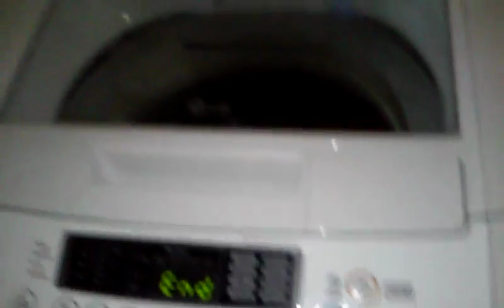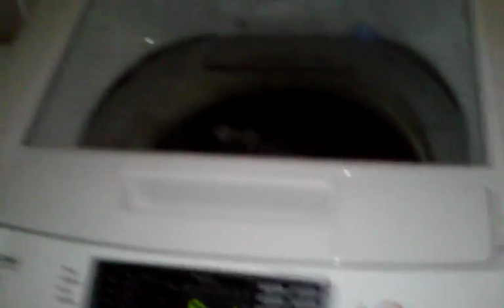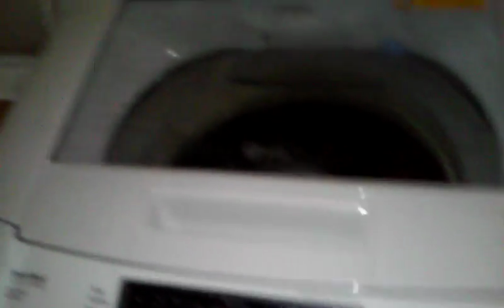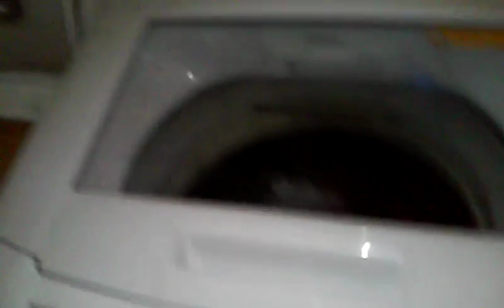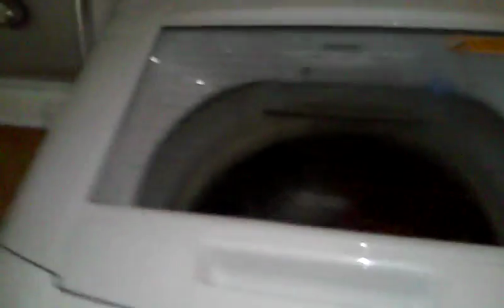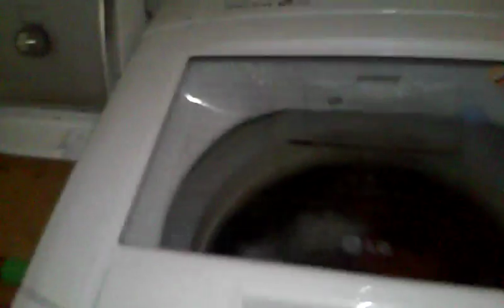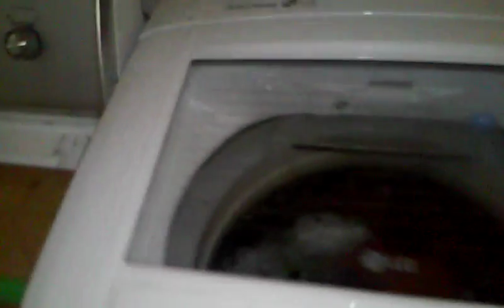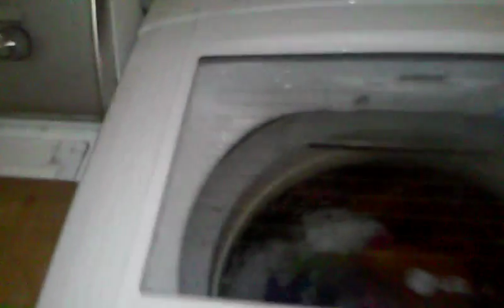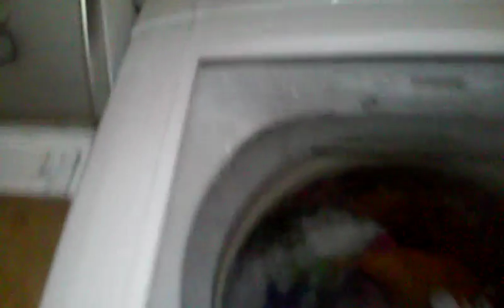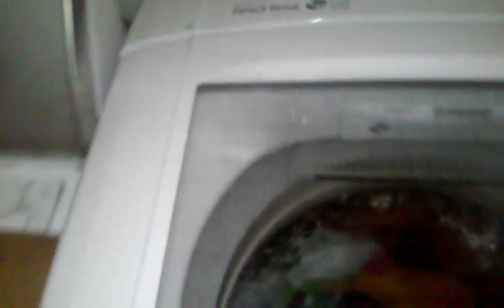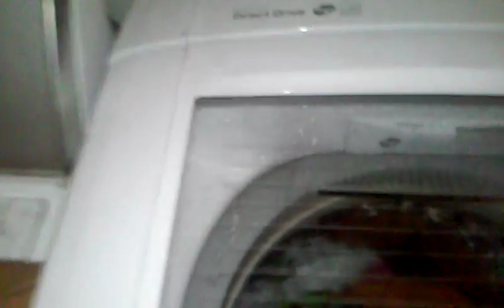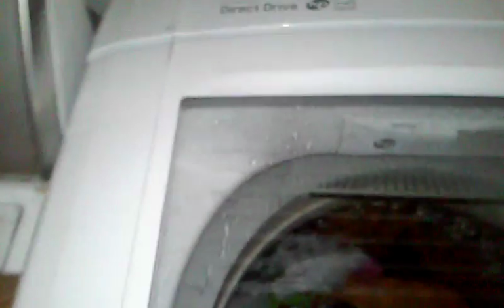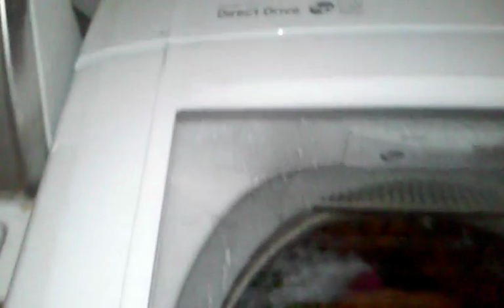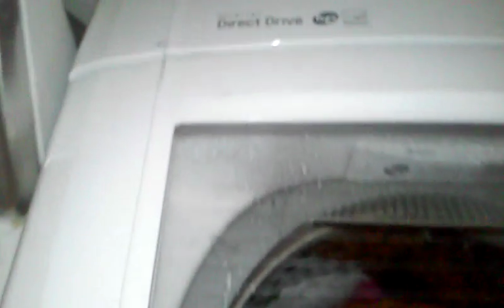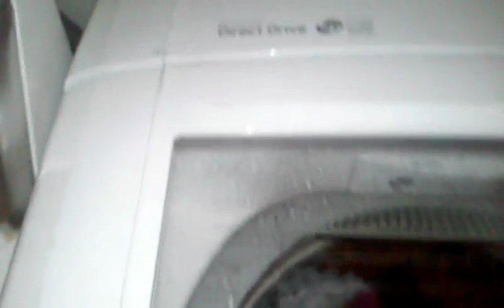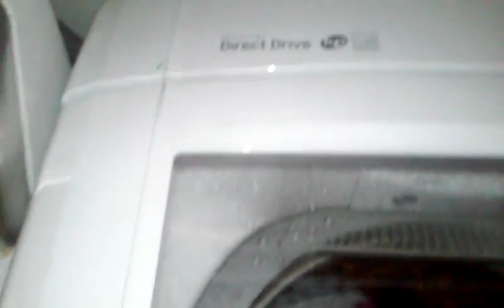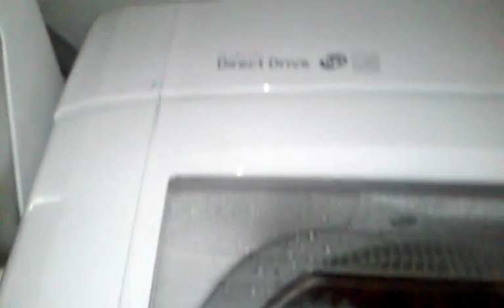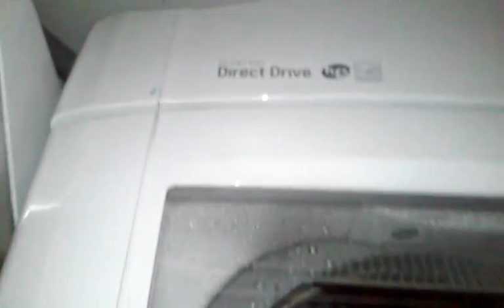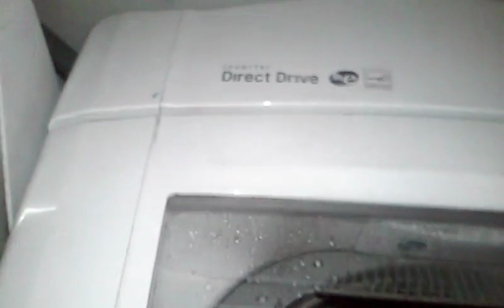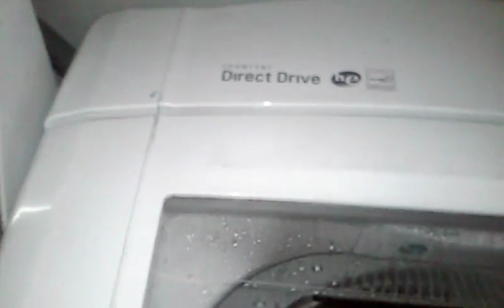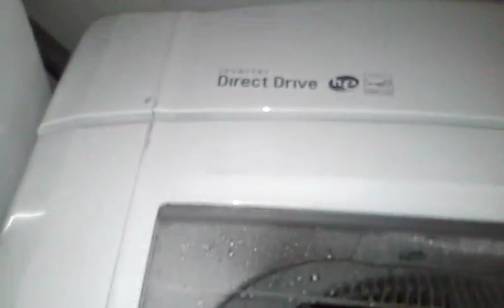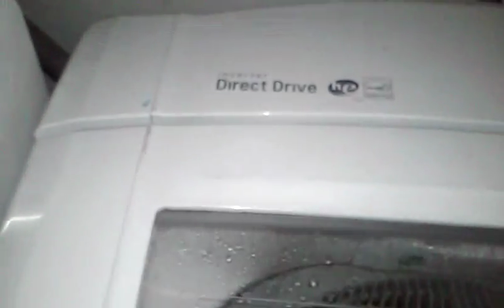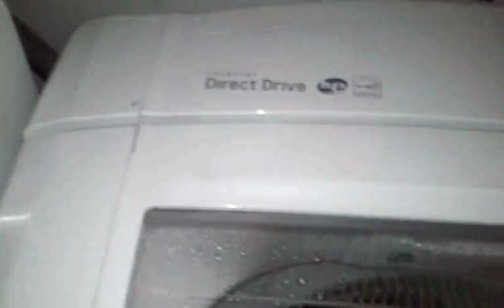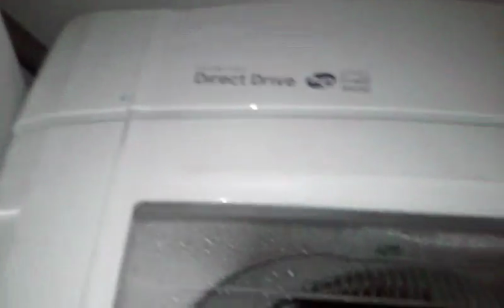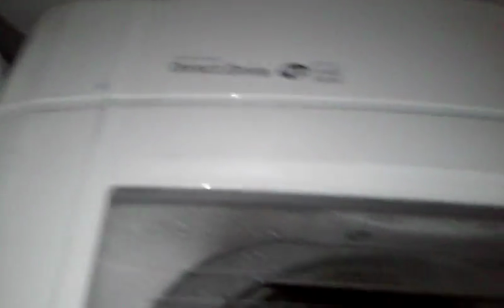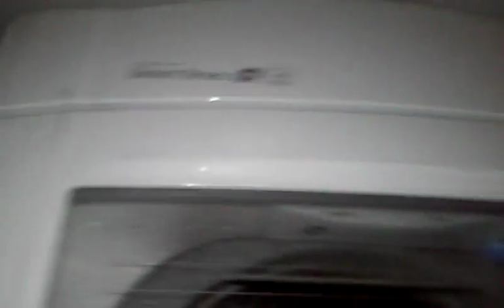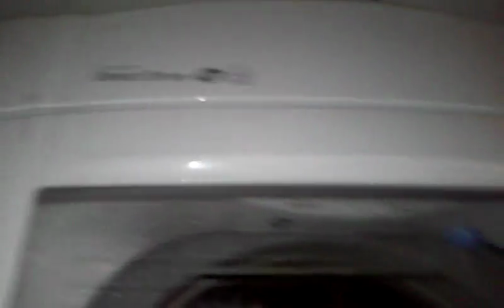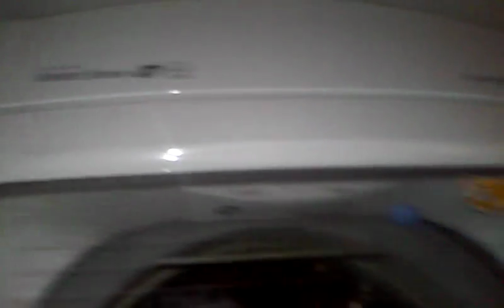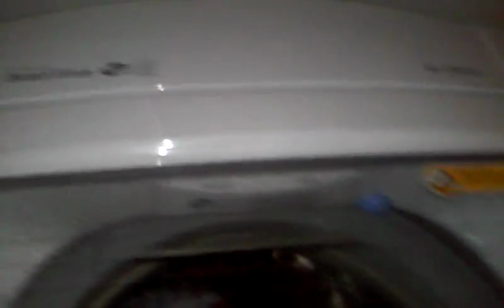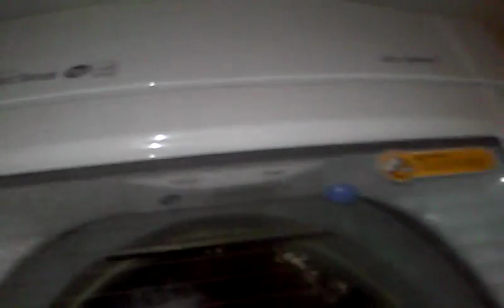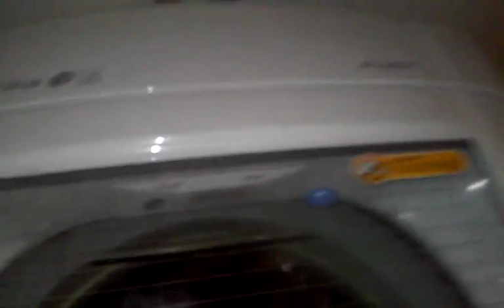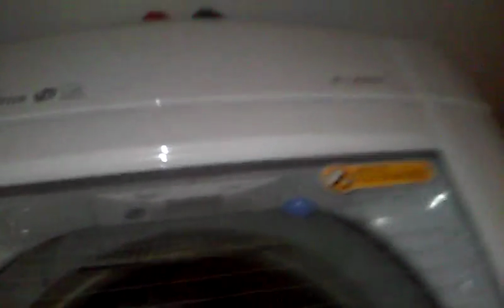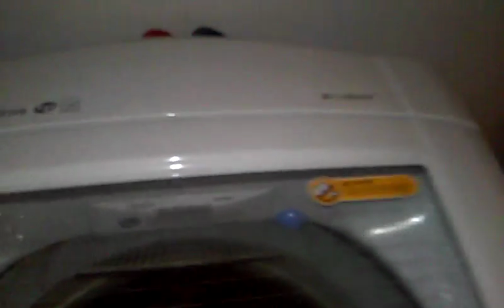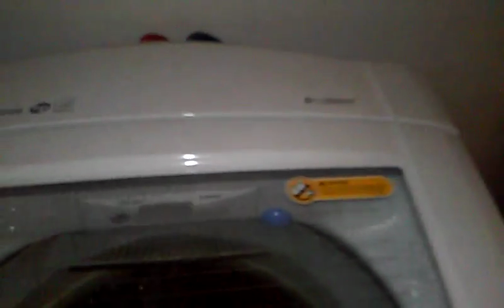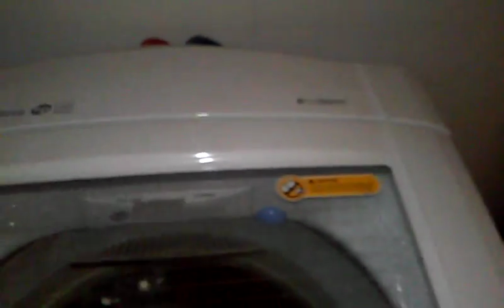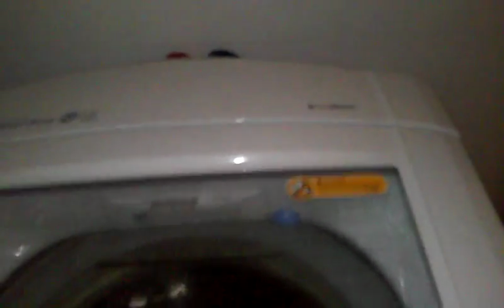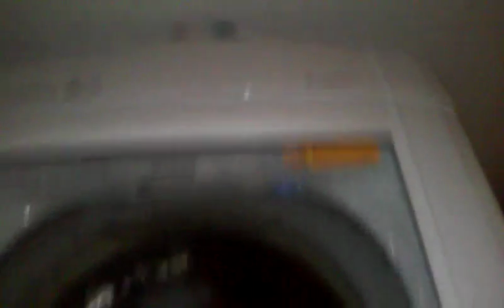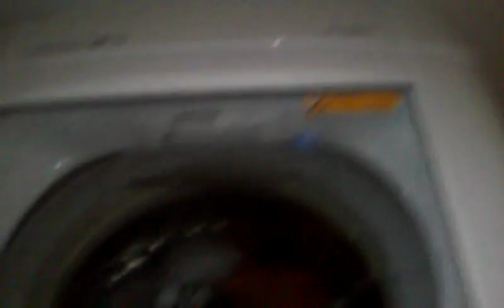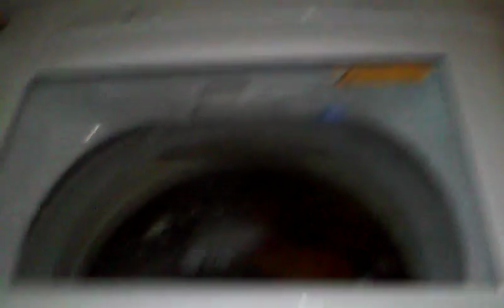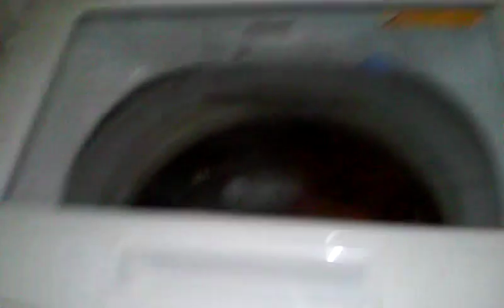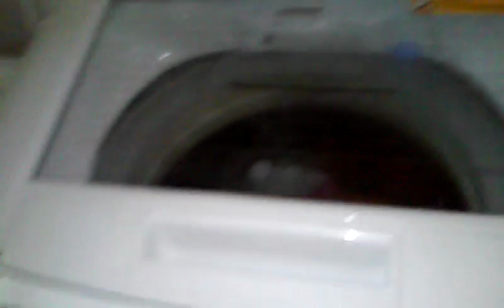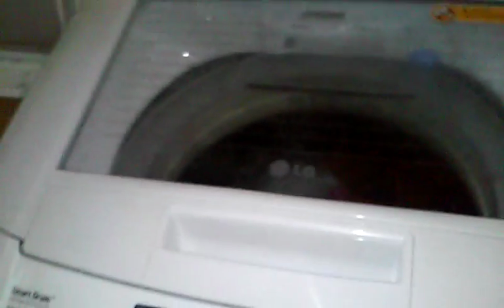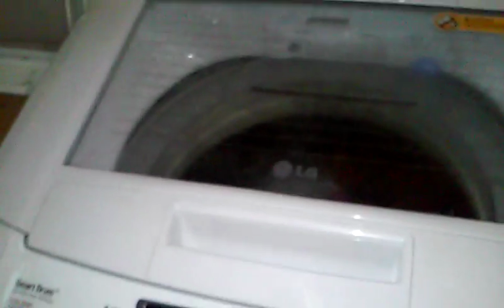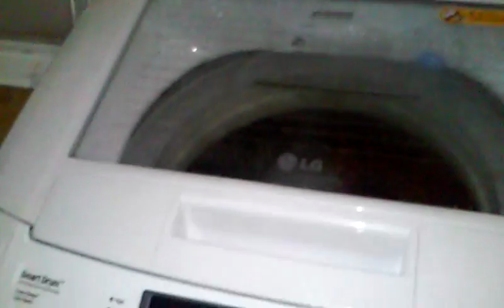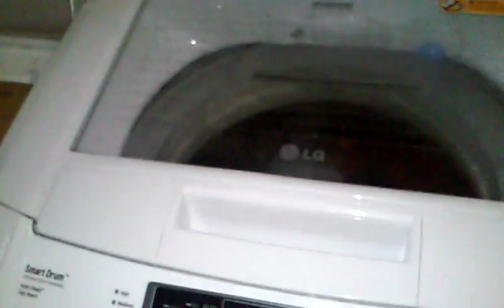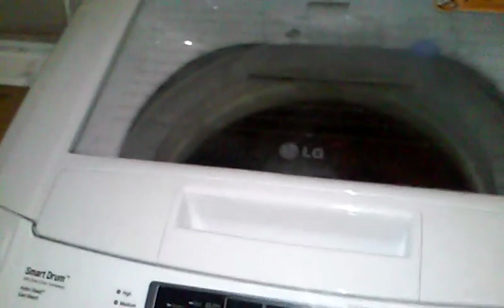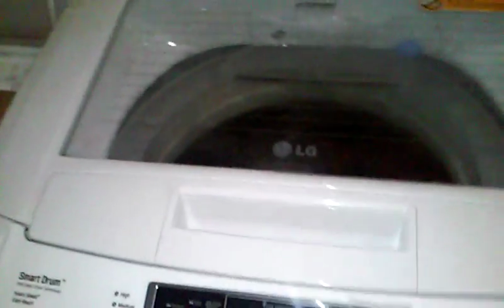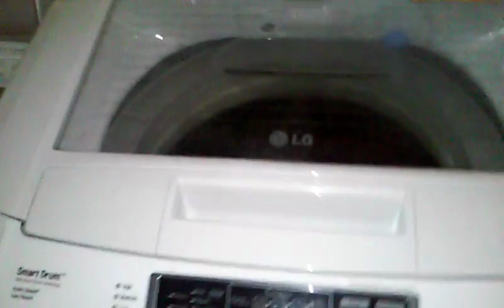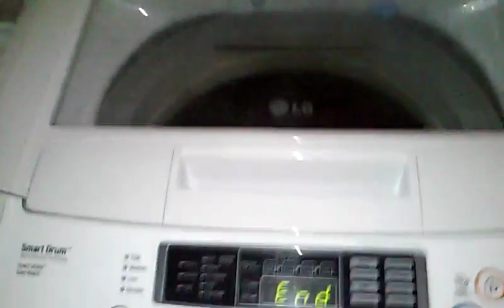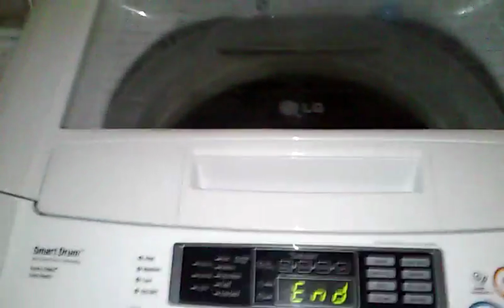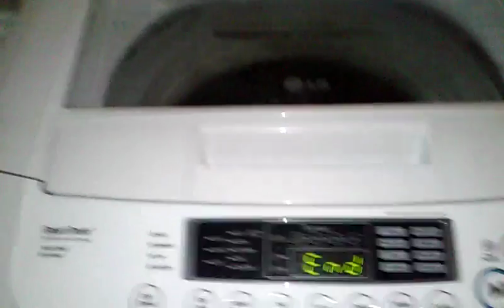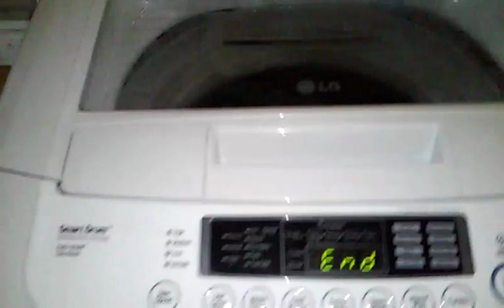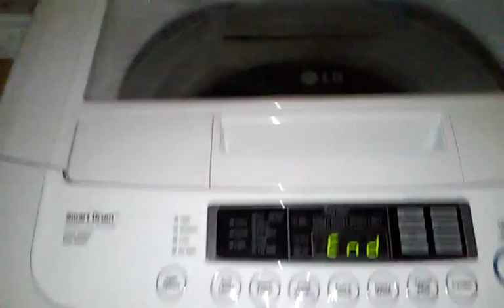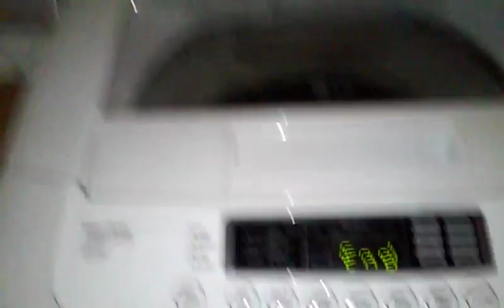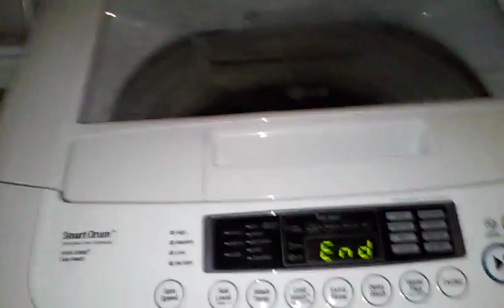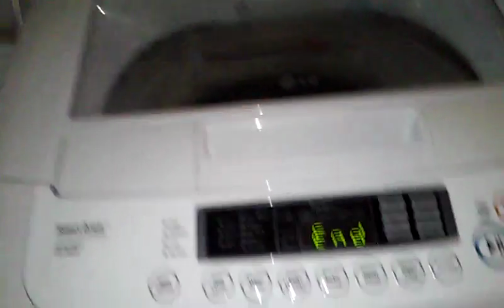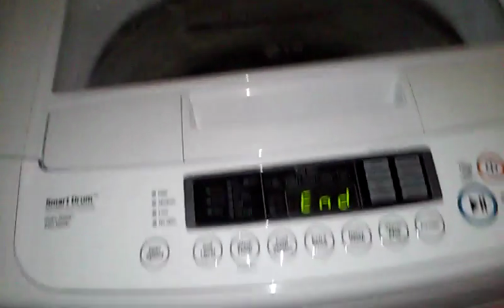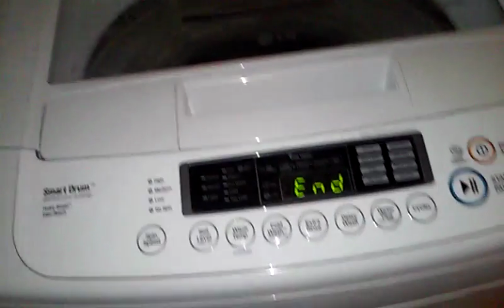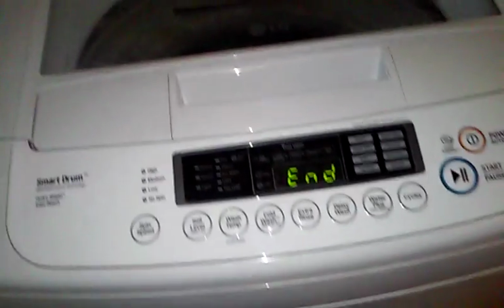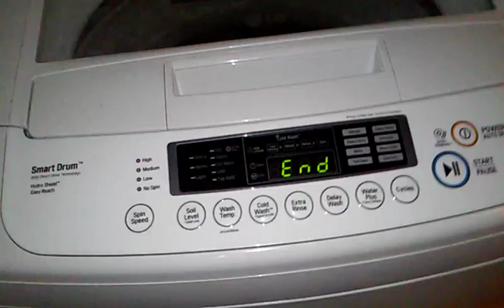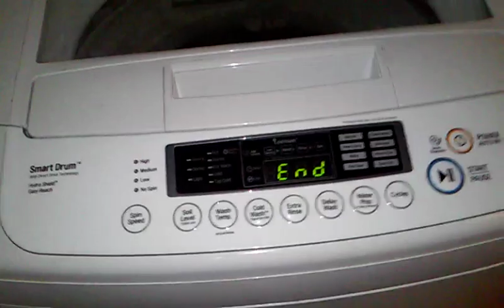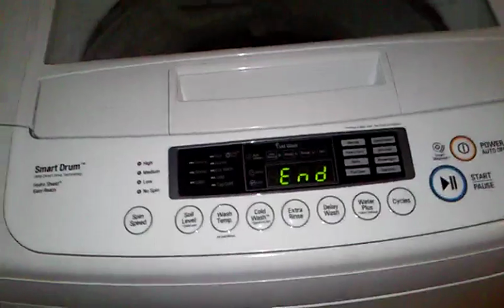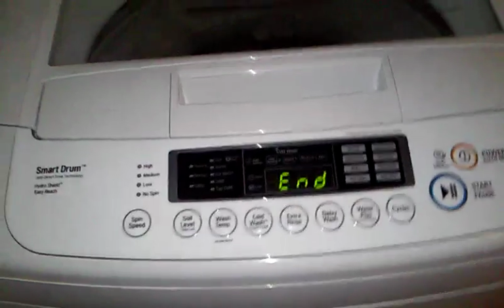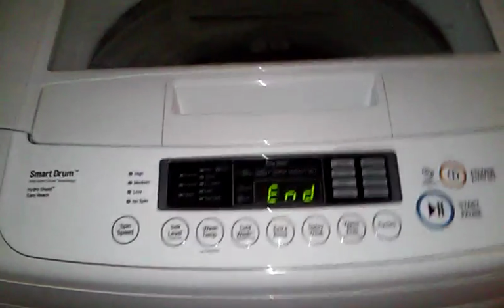This is an inverter drive — well, a direct drive — pretty good washer, LG. It washes pretty good.